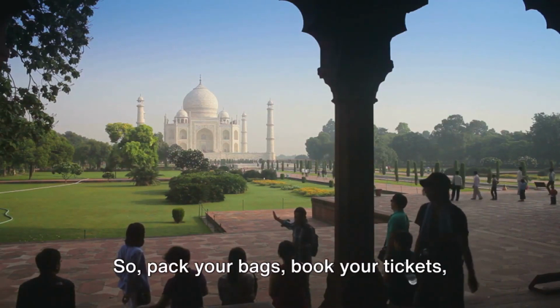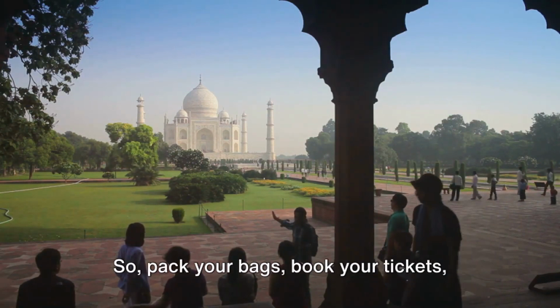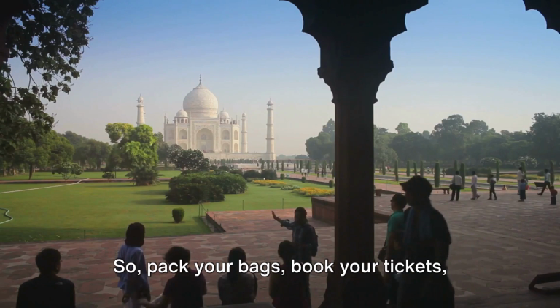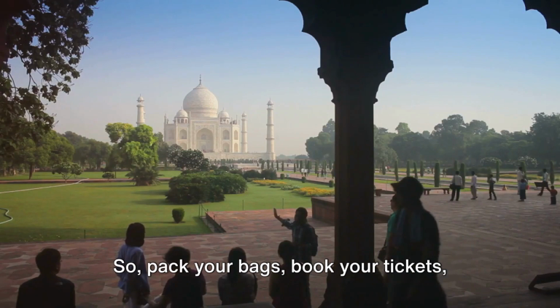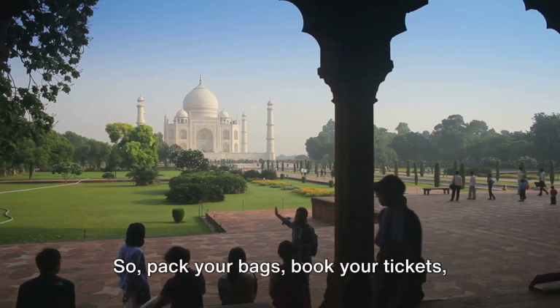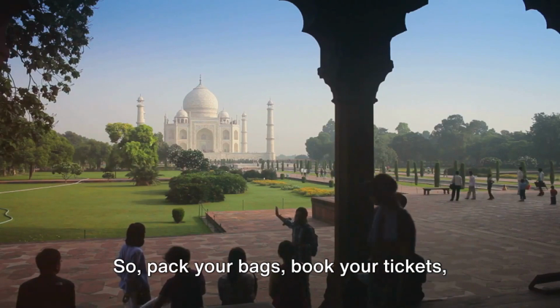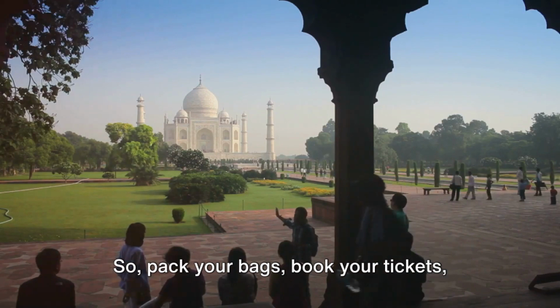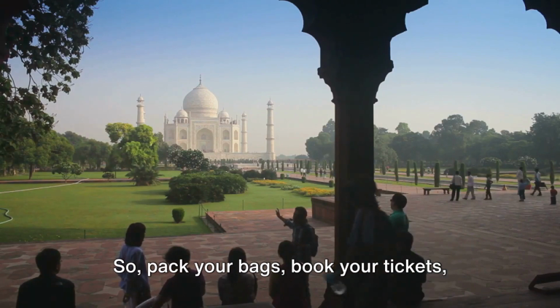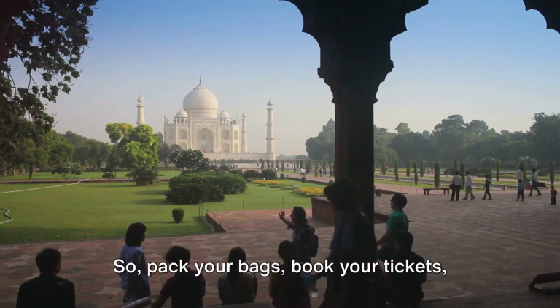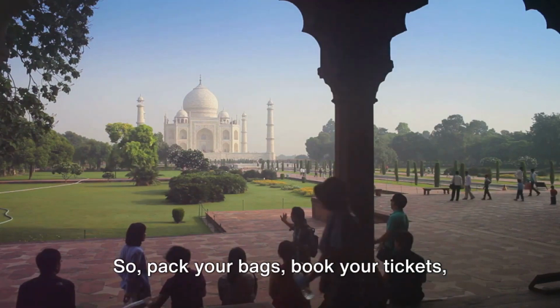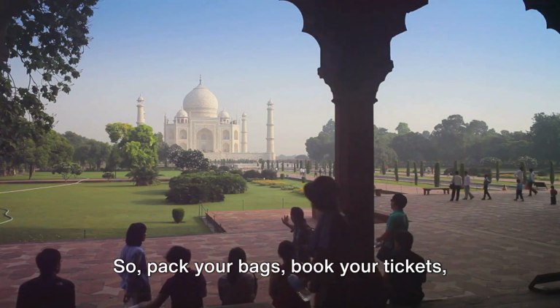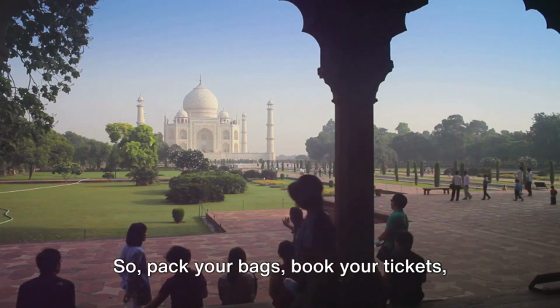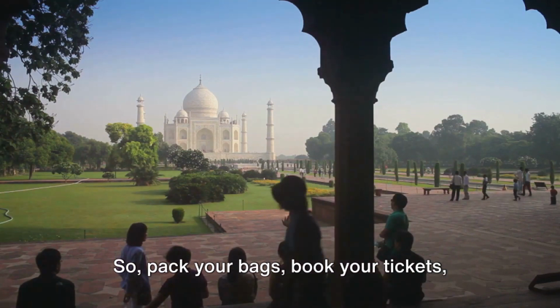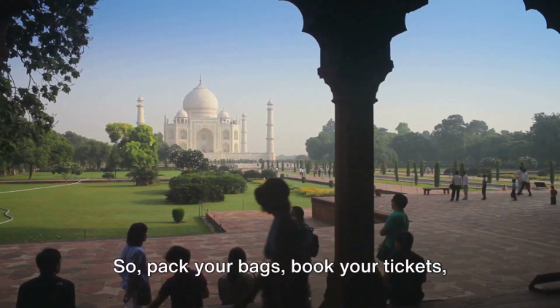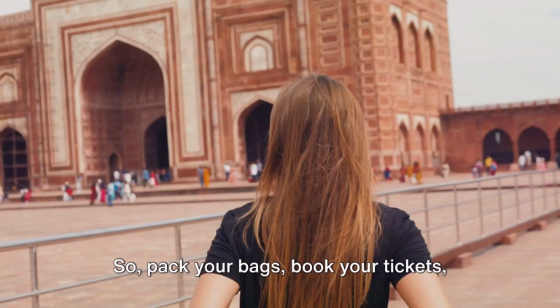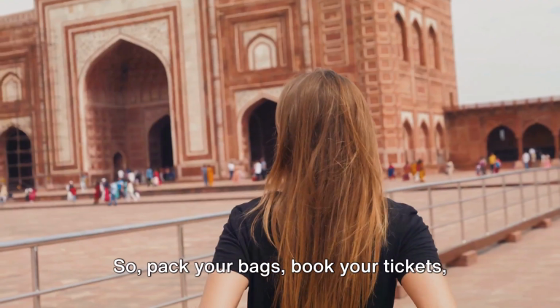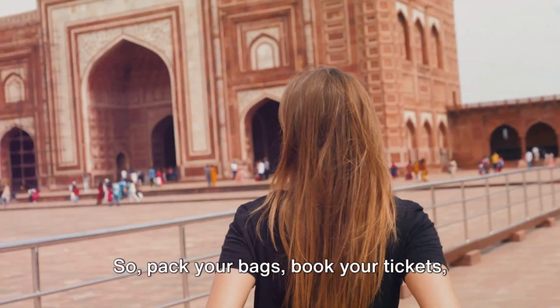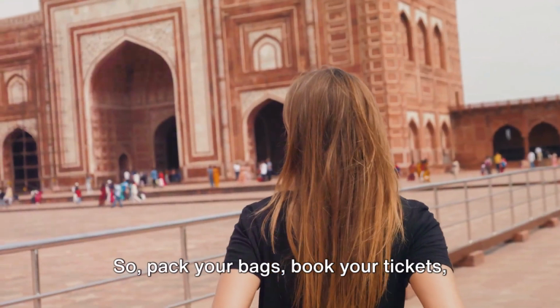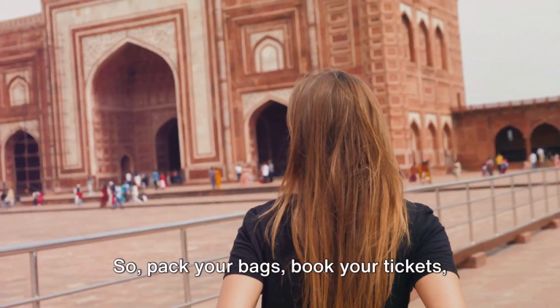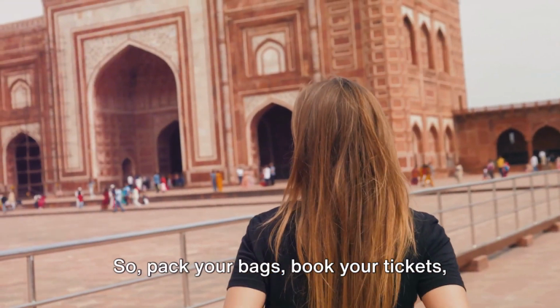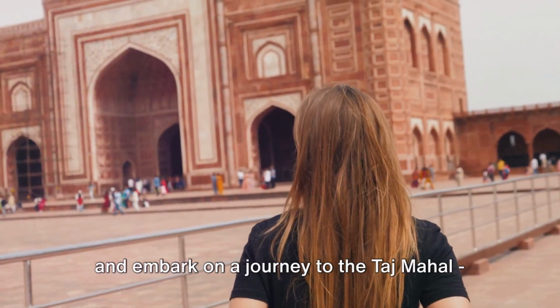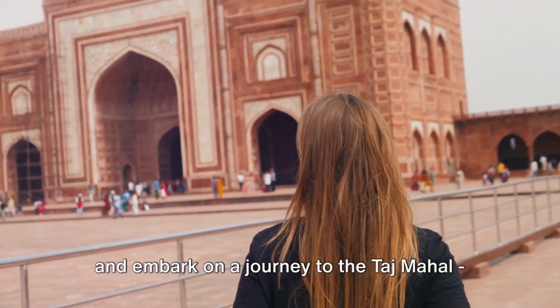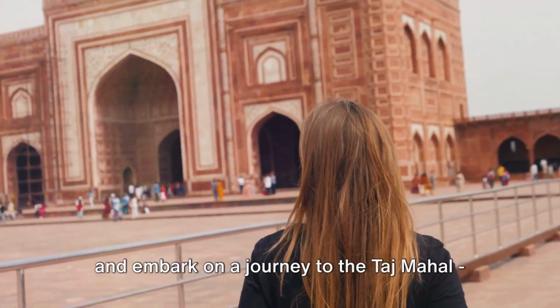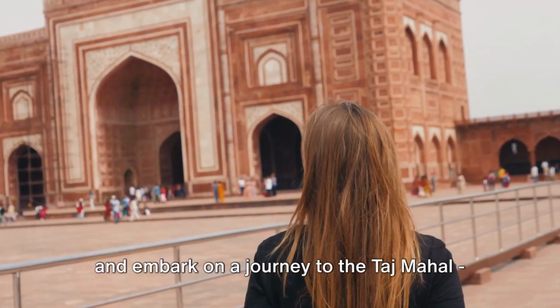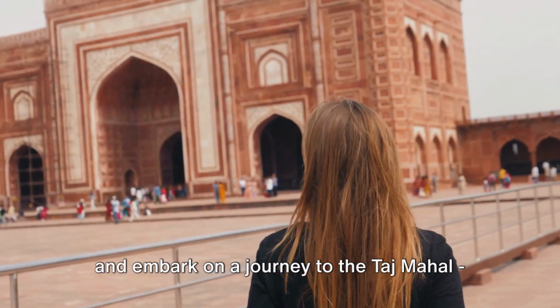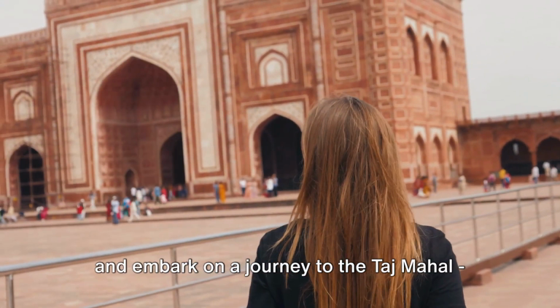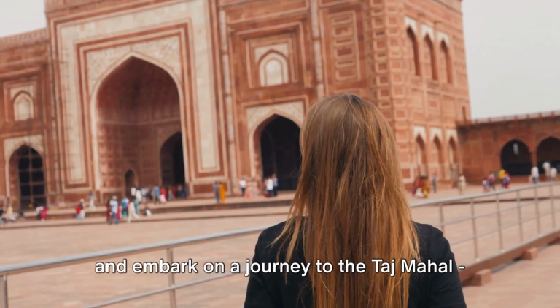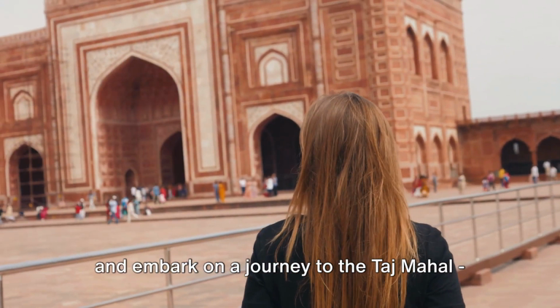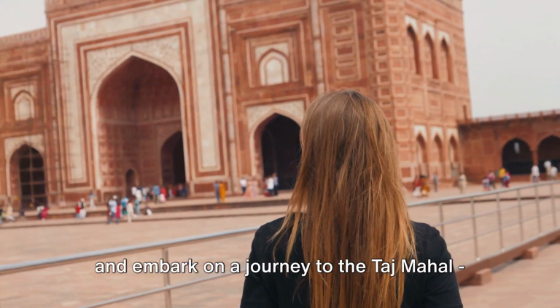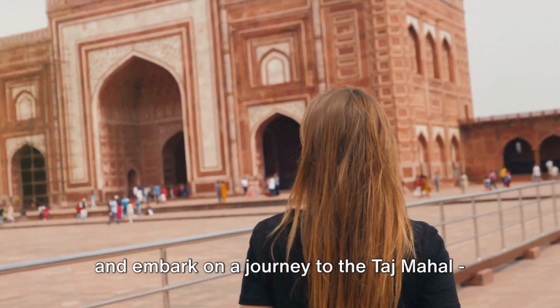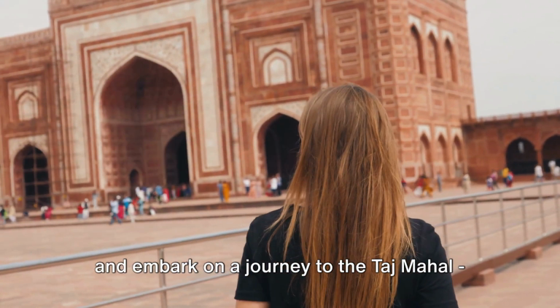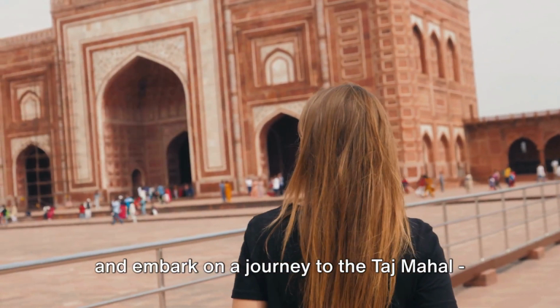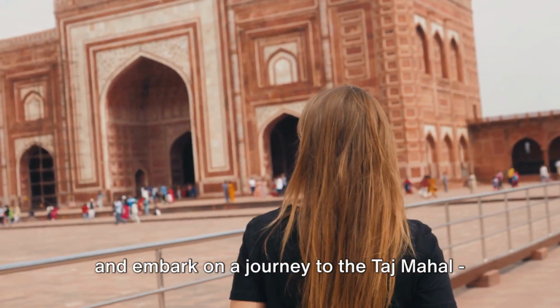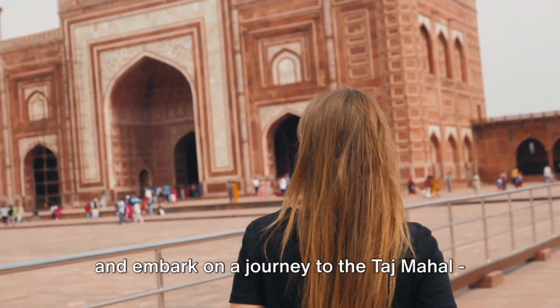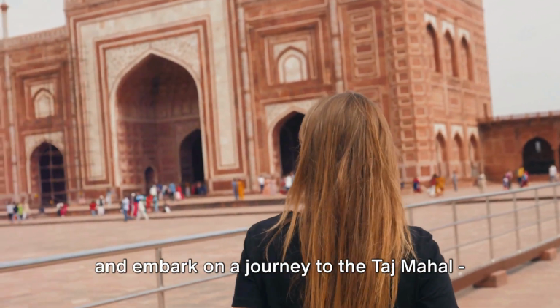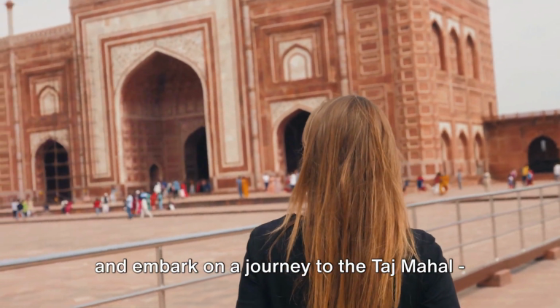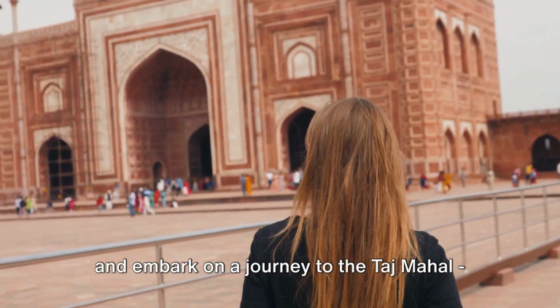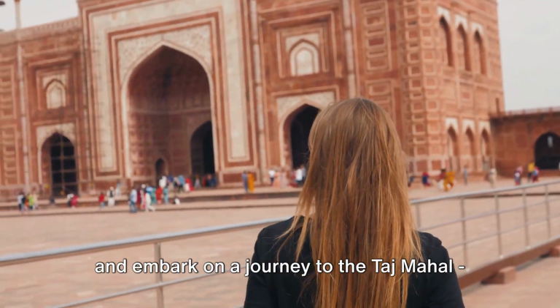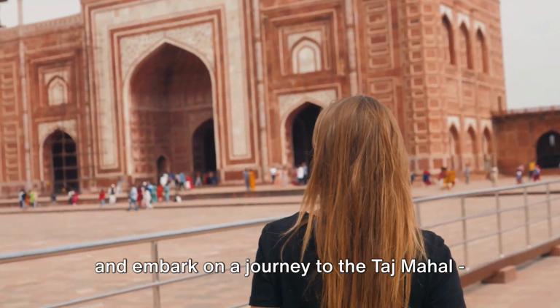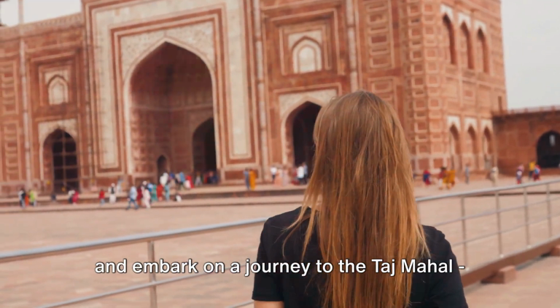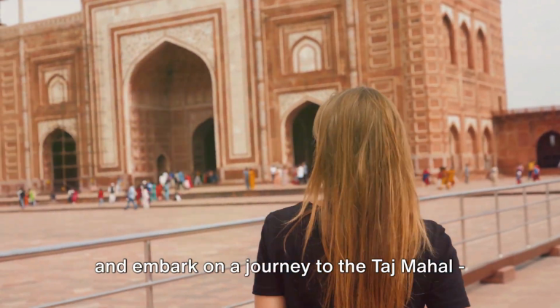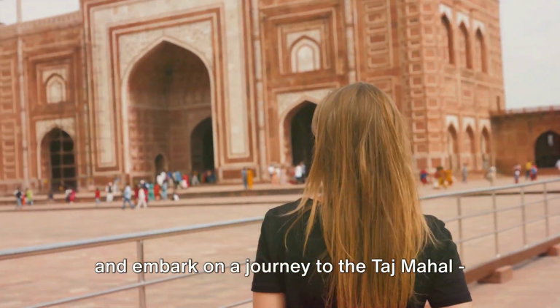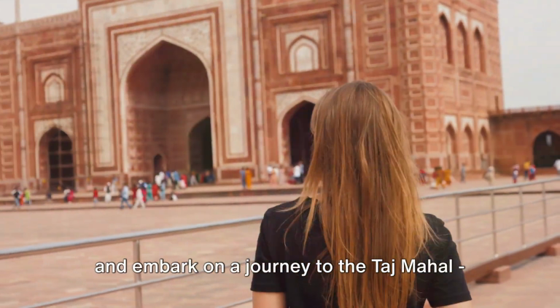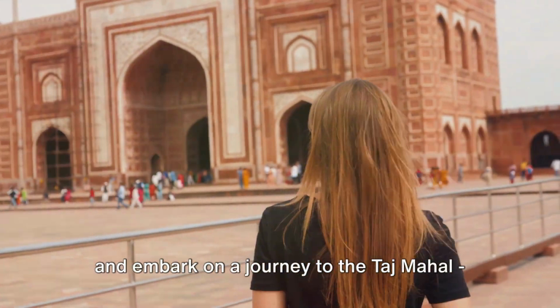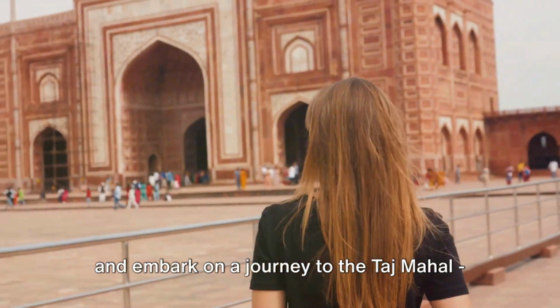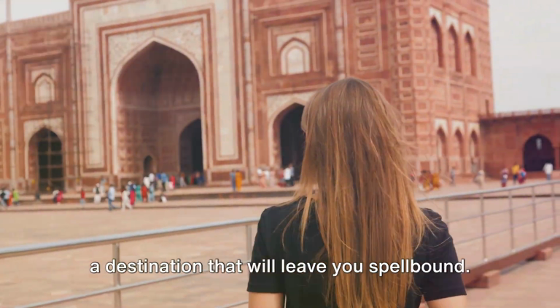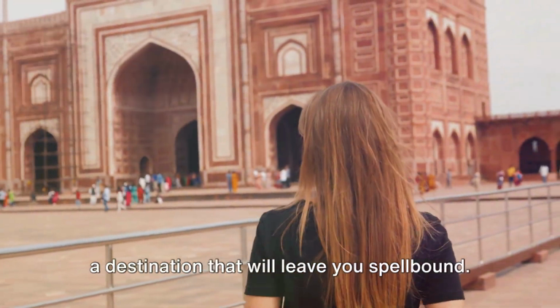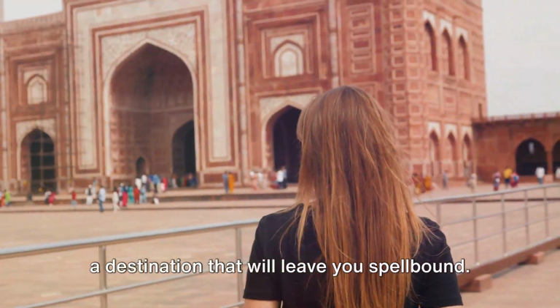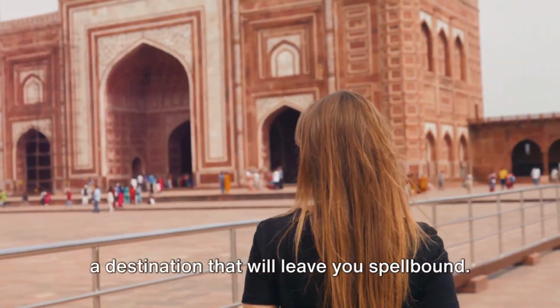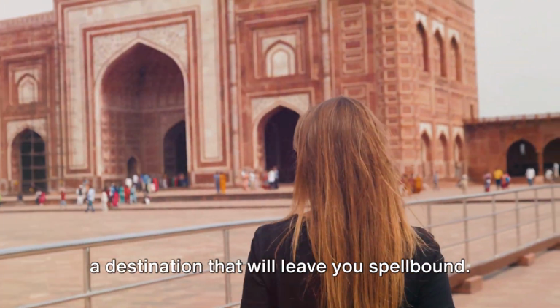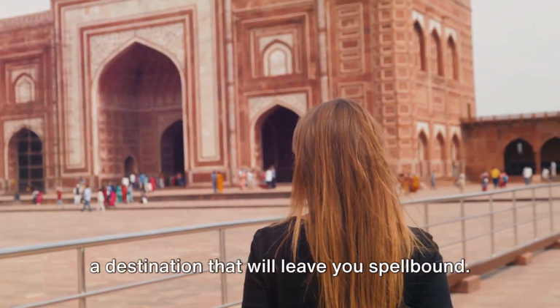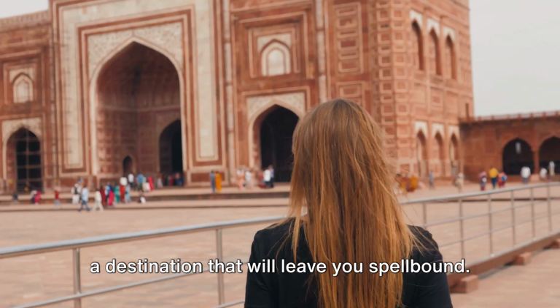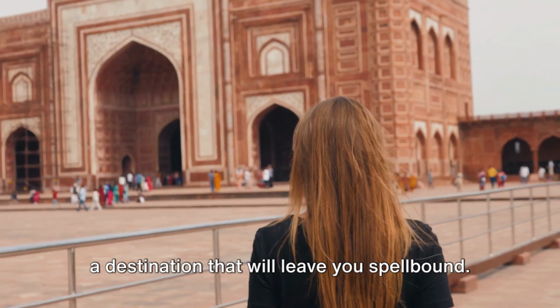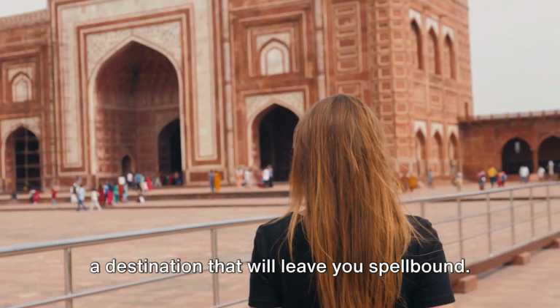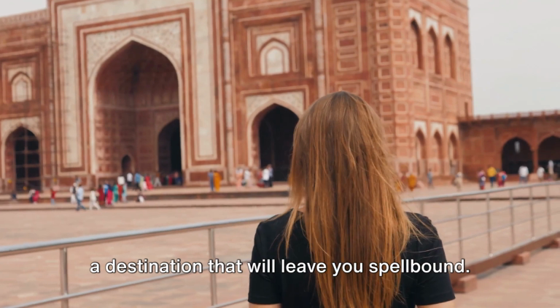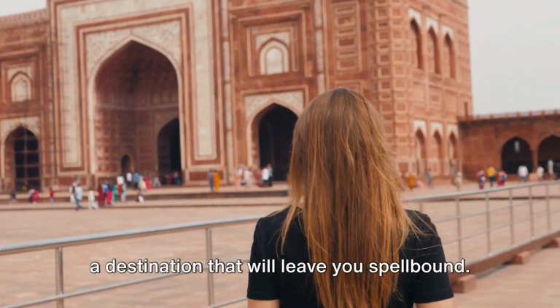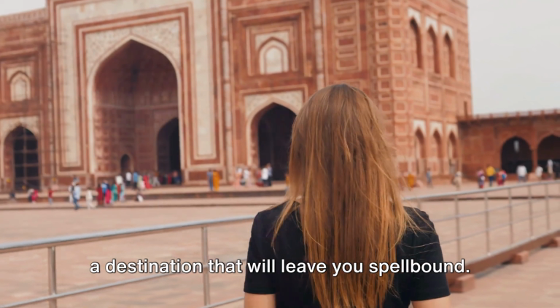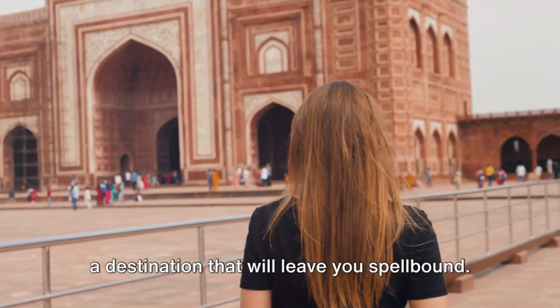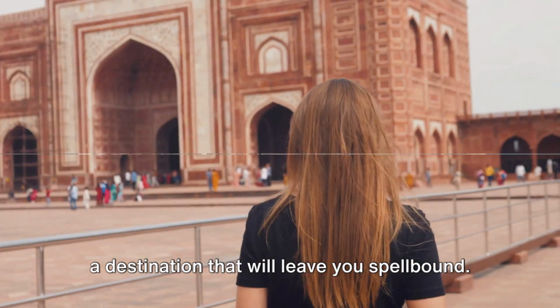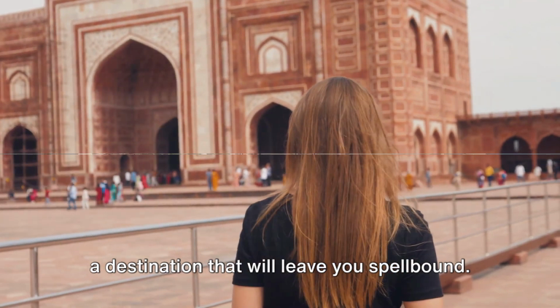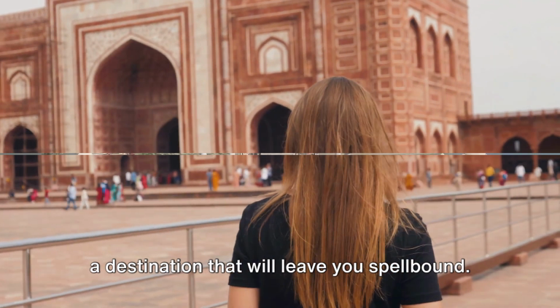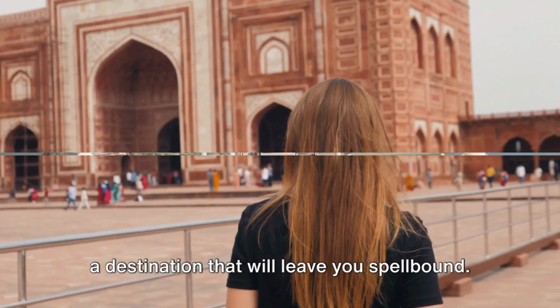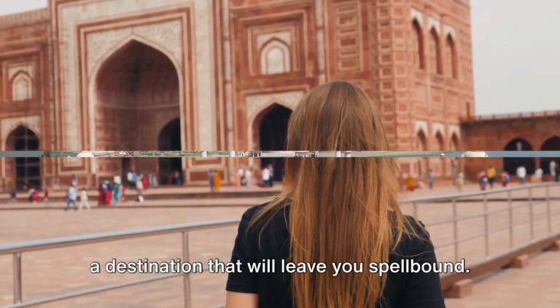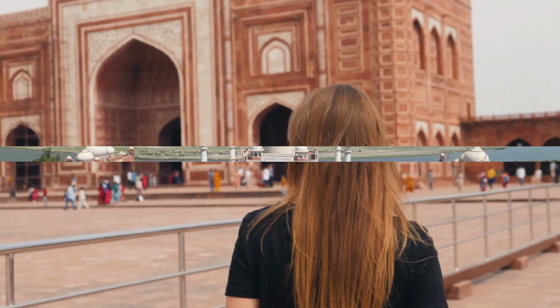So pack your bags, book your tickets, and embark on a journey to the Taj Mahal, a destination that will leave you spellbound.